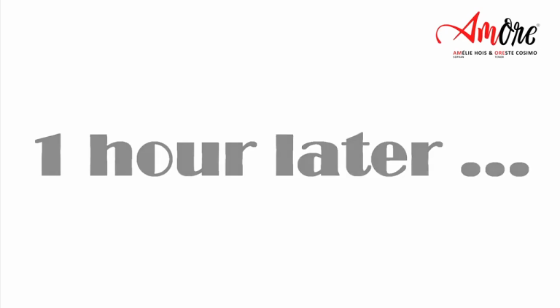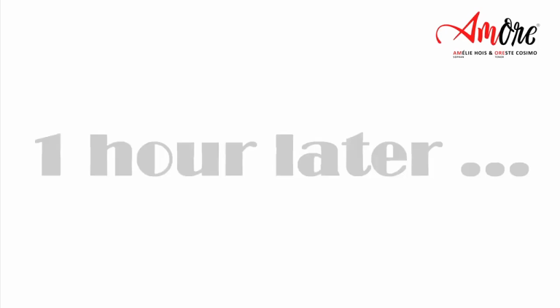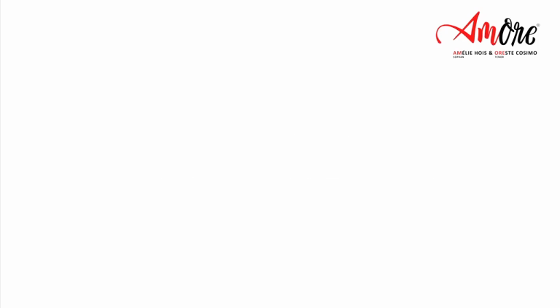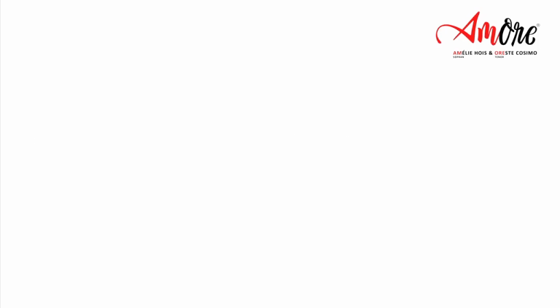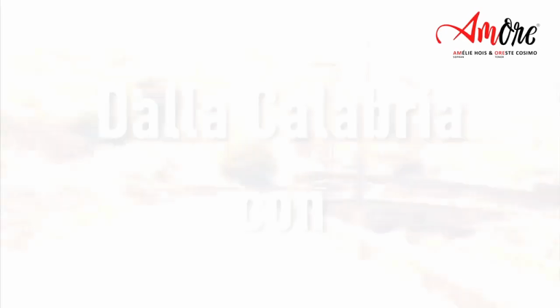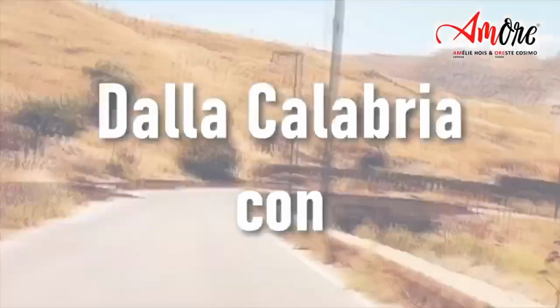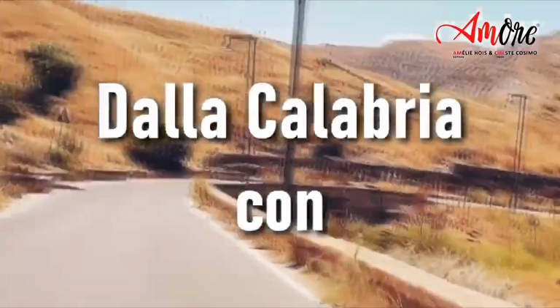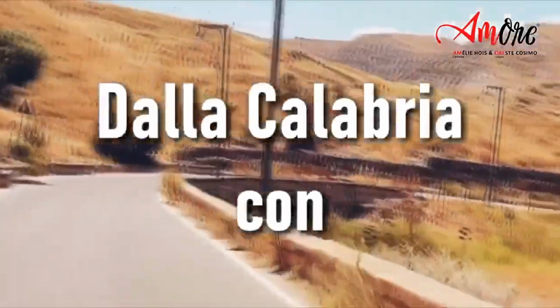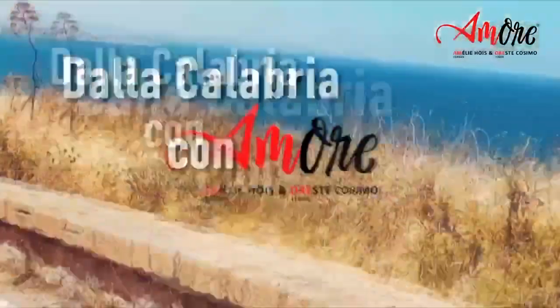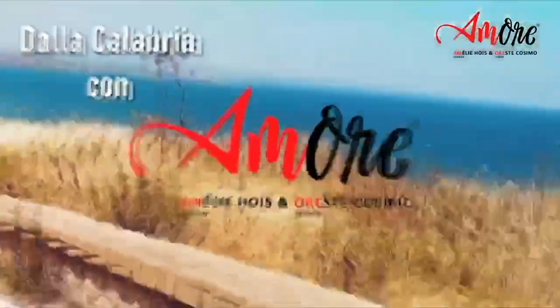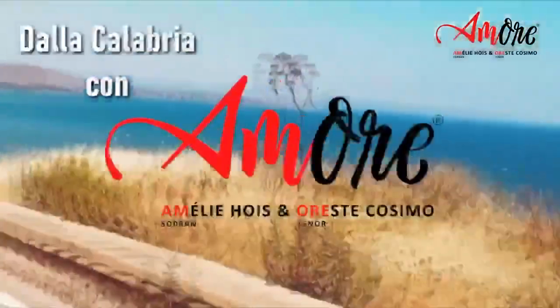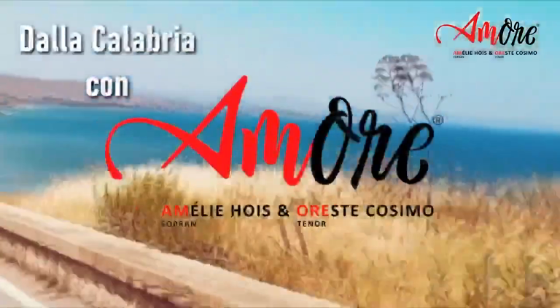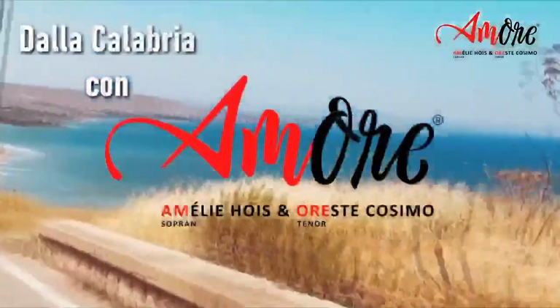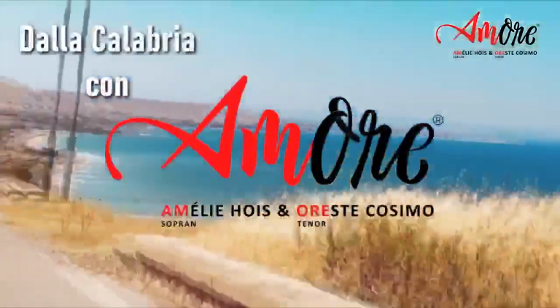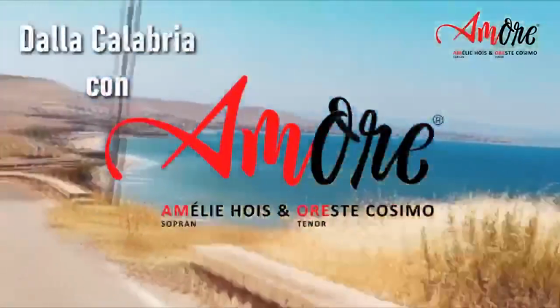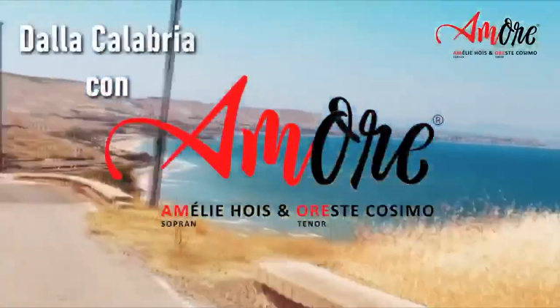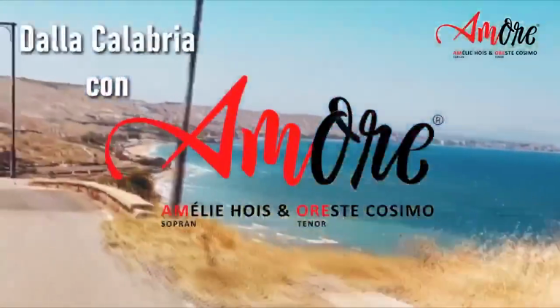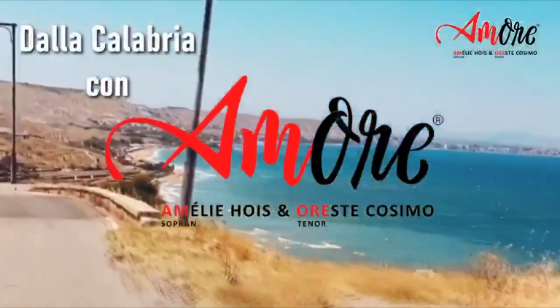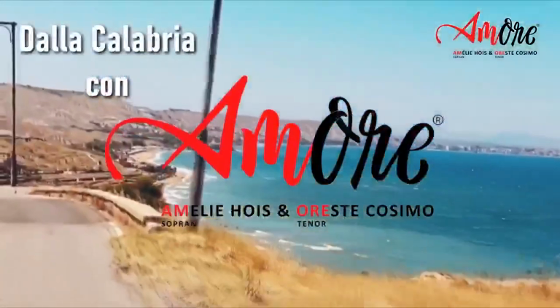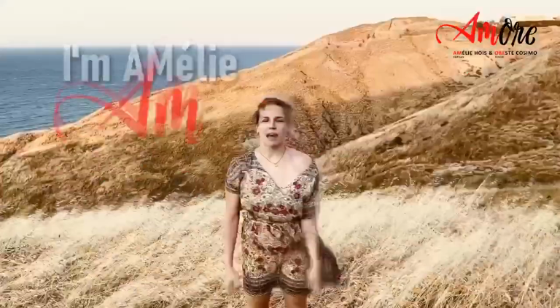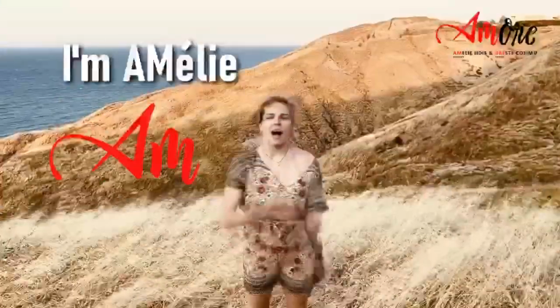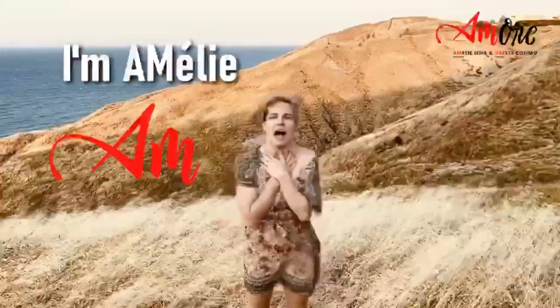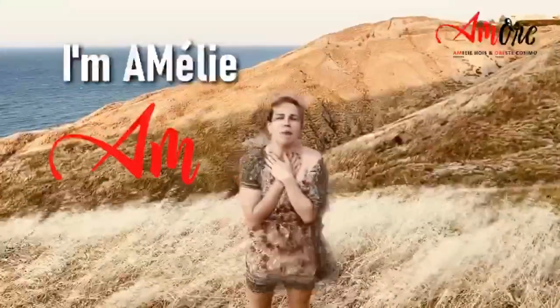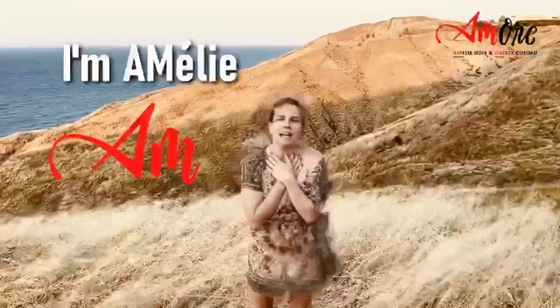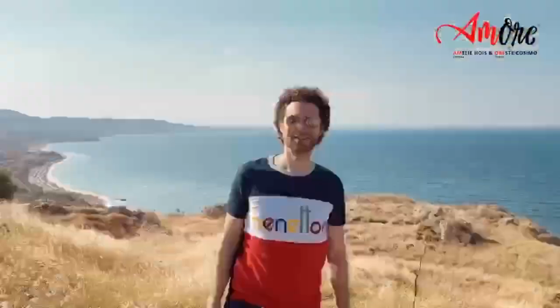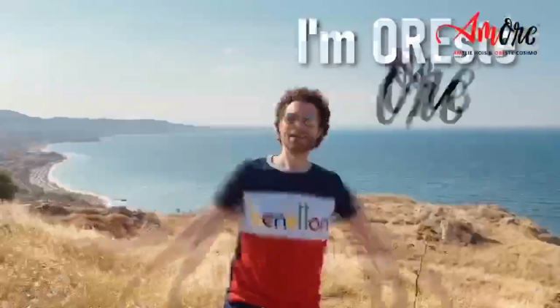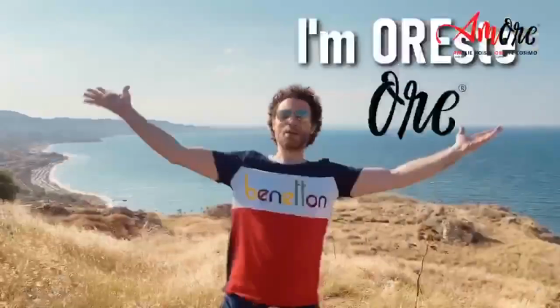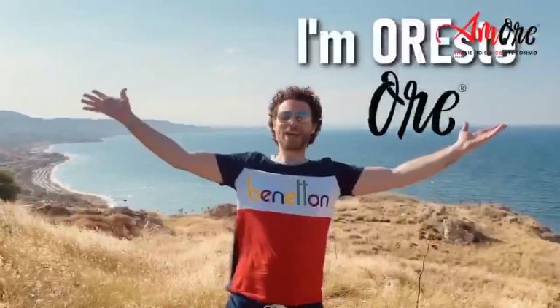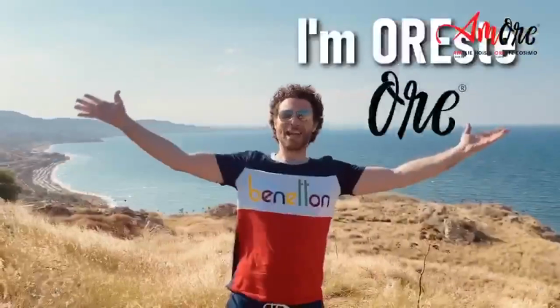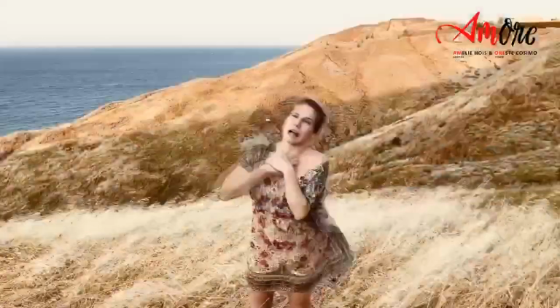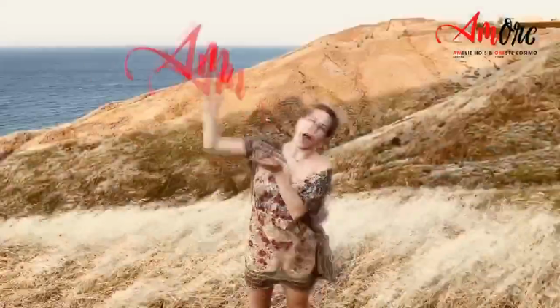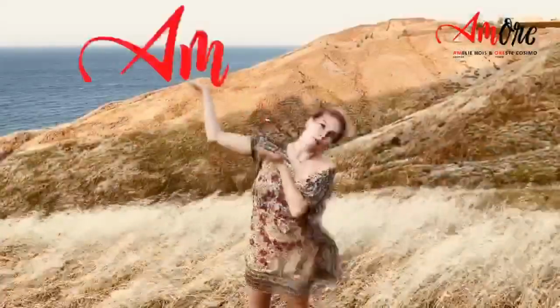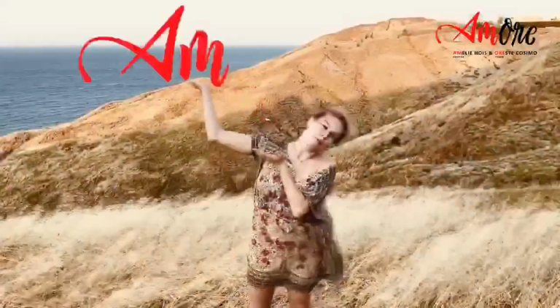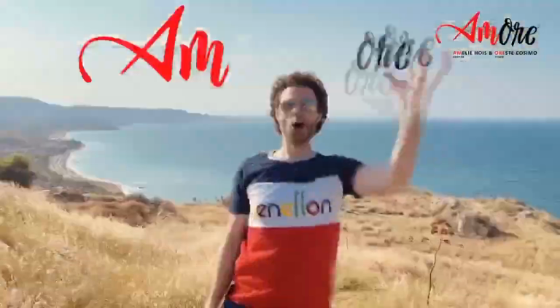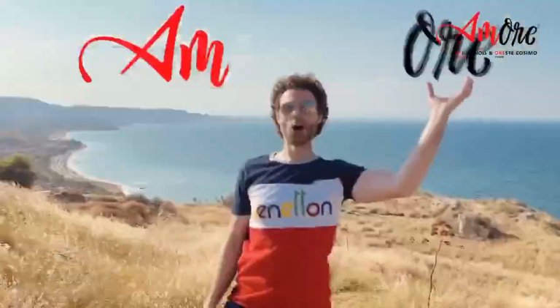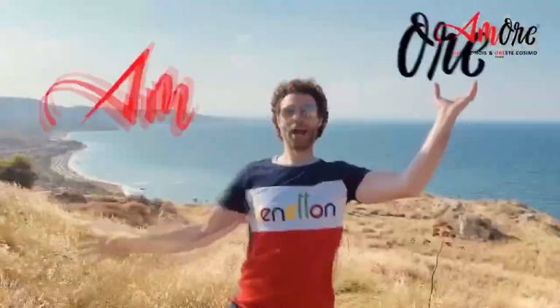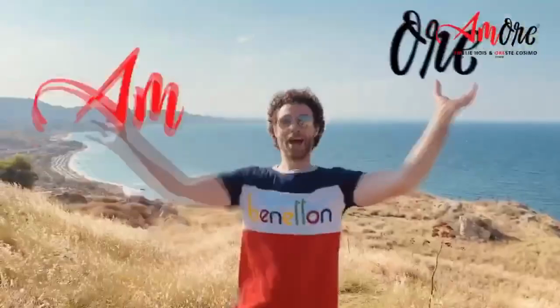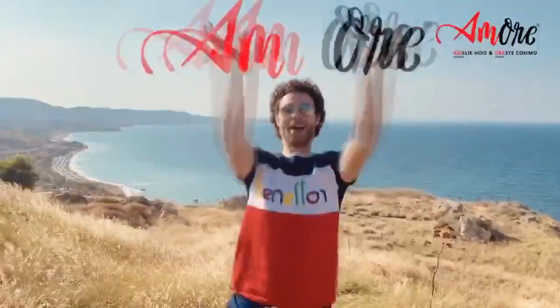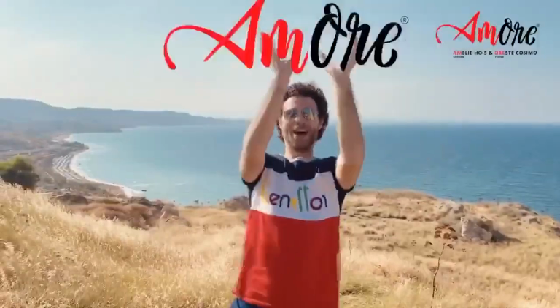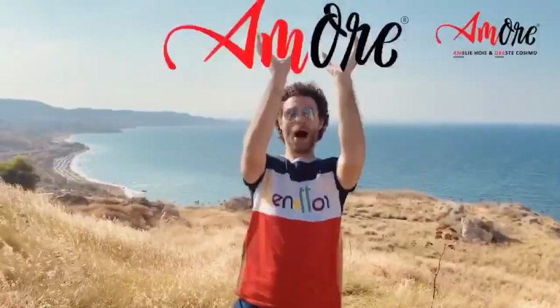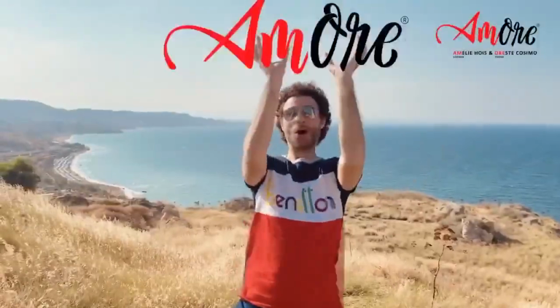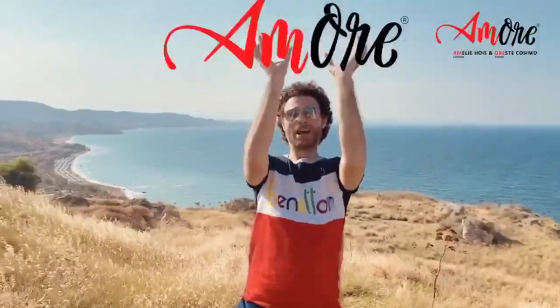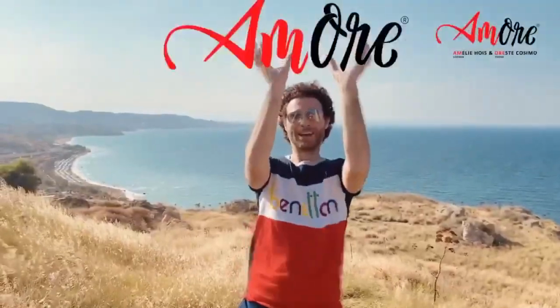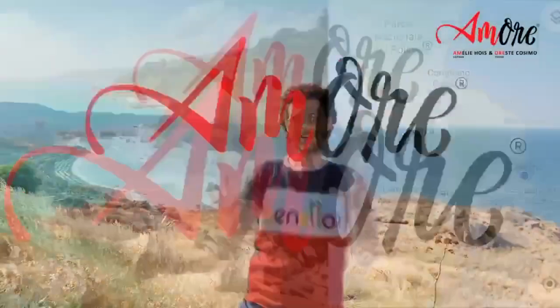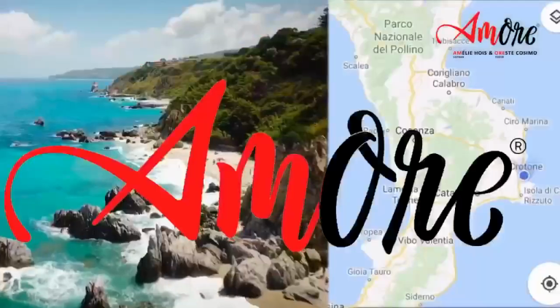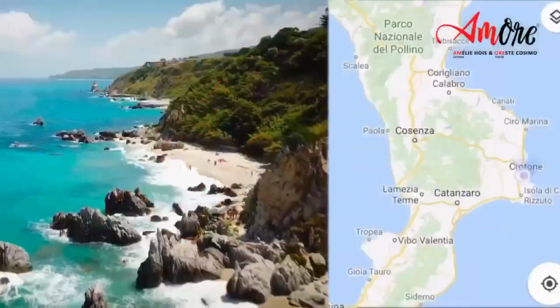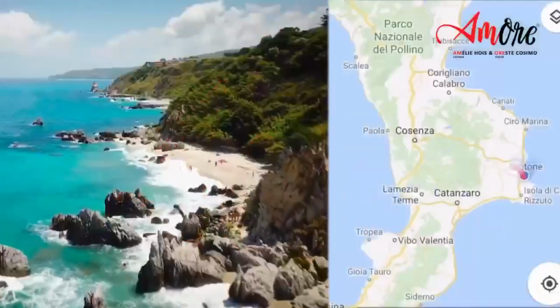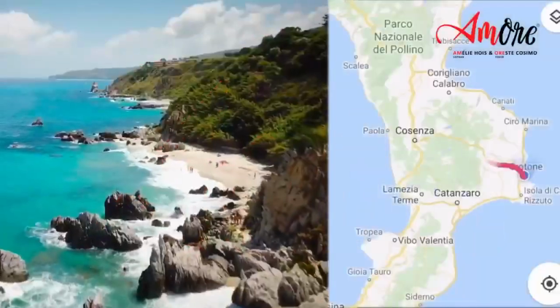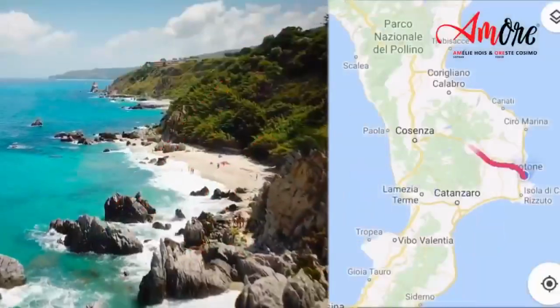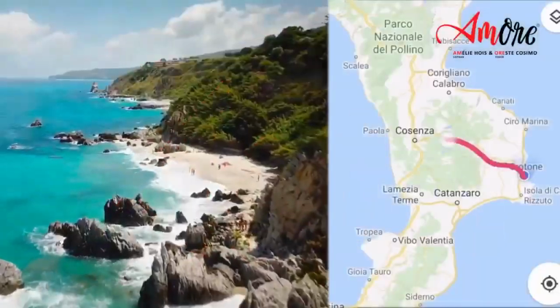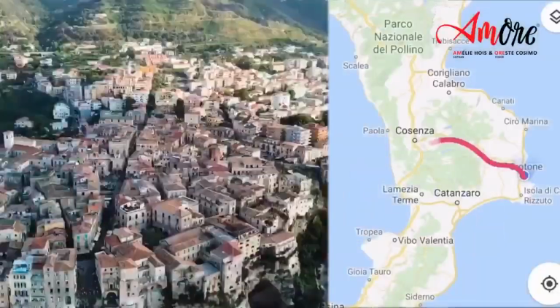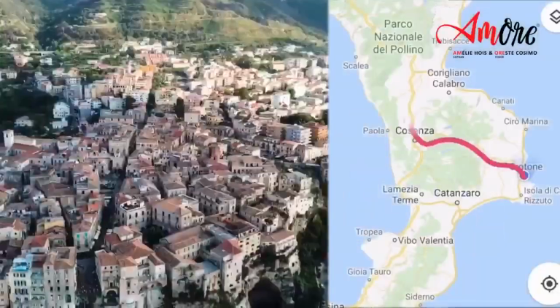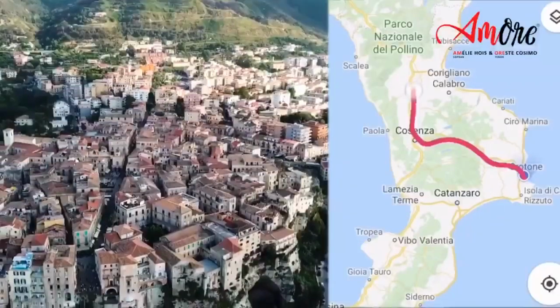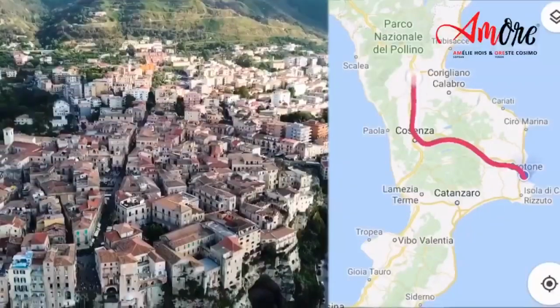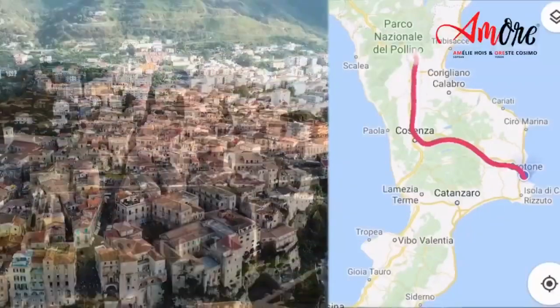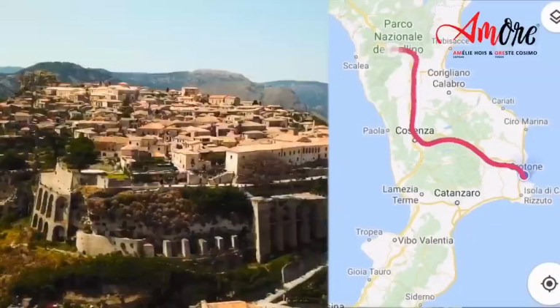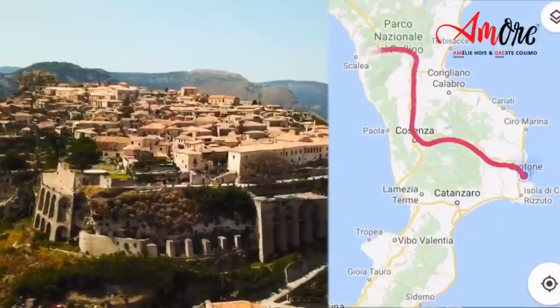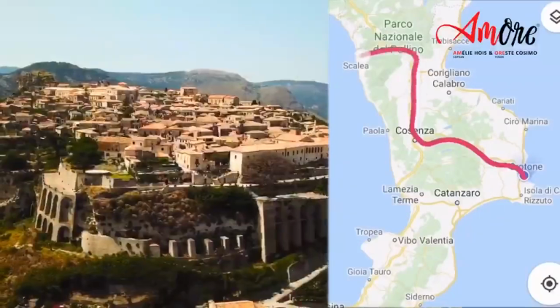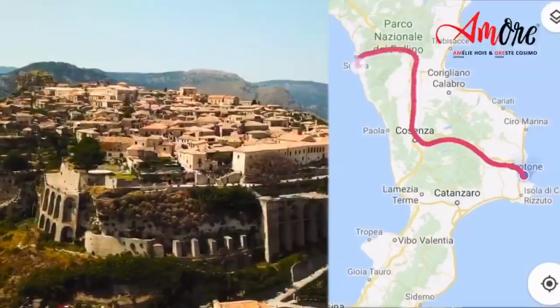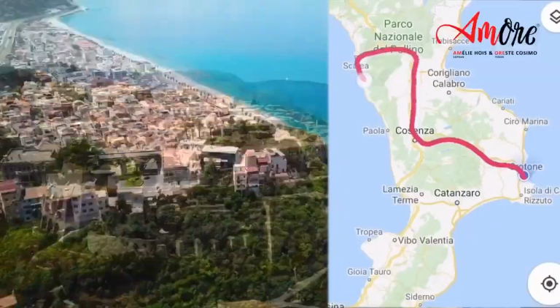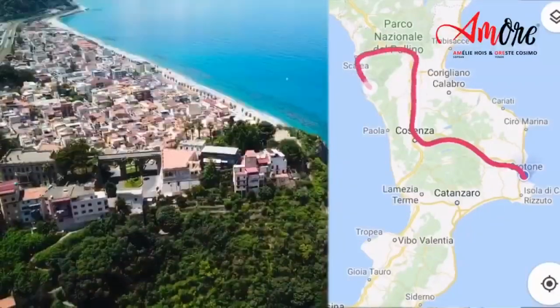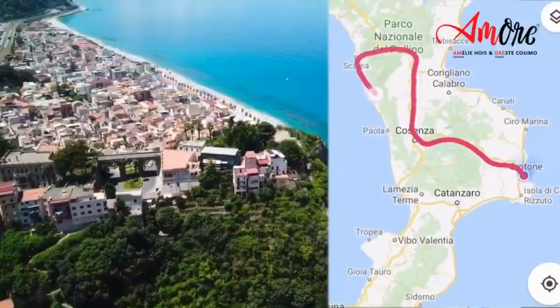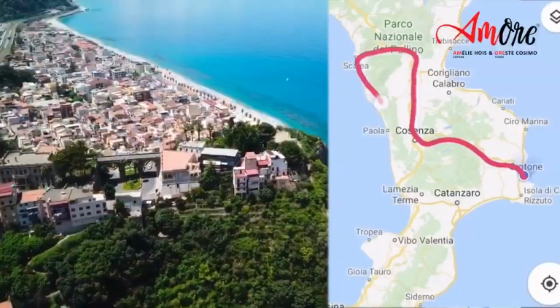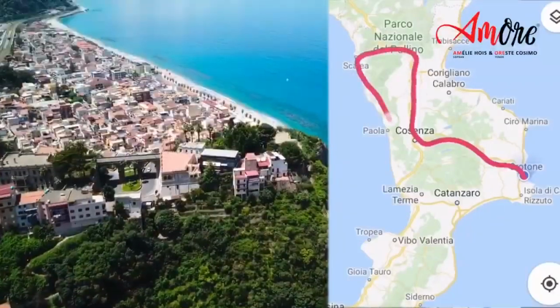This was Amore from Calabria. See you next time guys! Ciao! At least put the video where I sing in Belvedere!